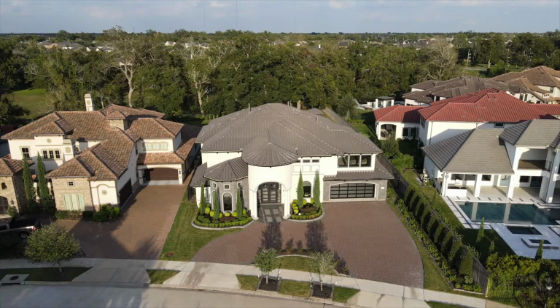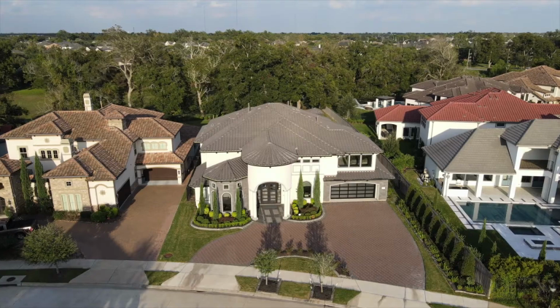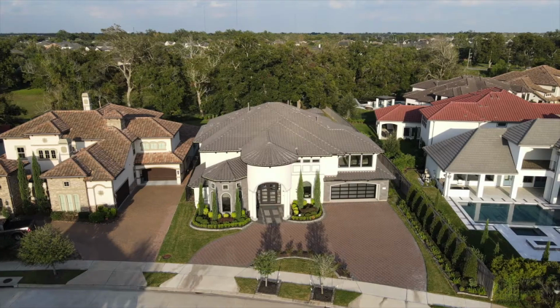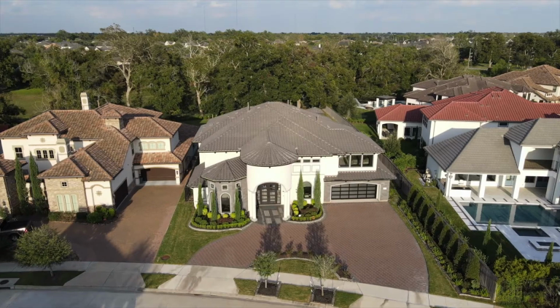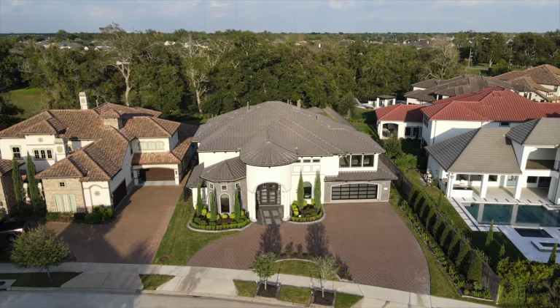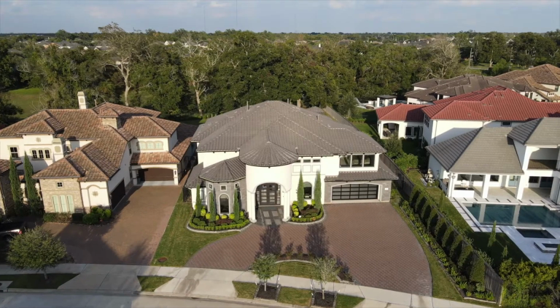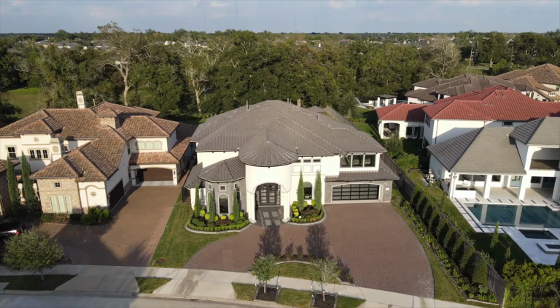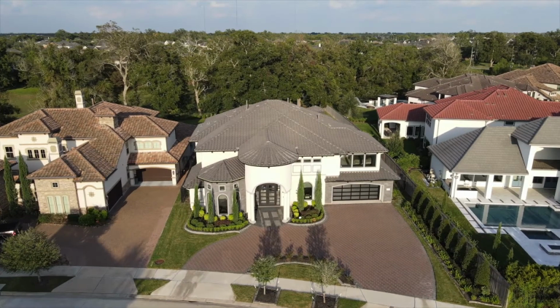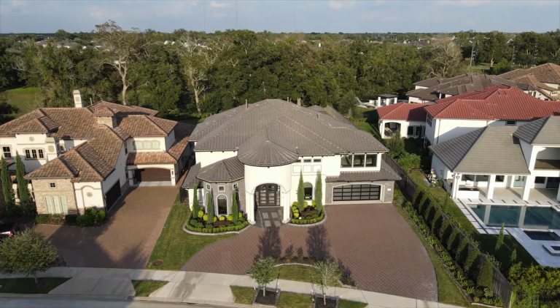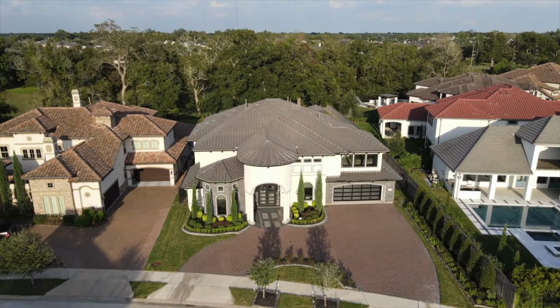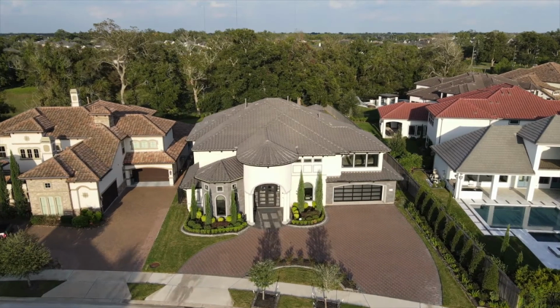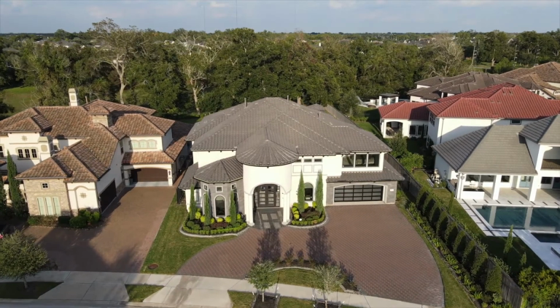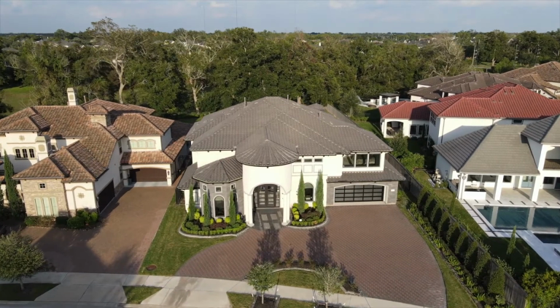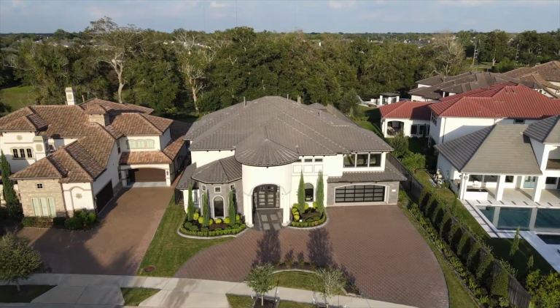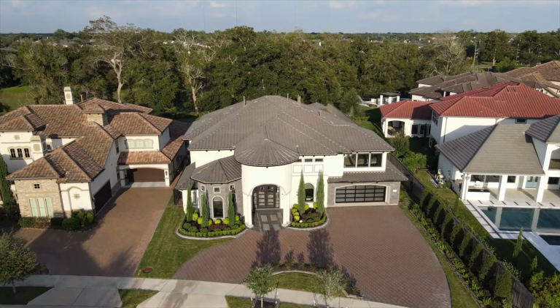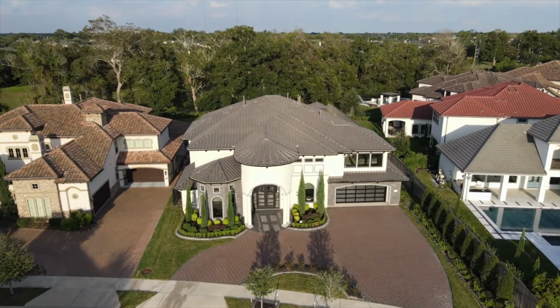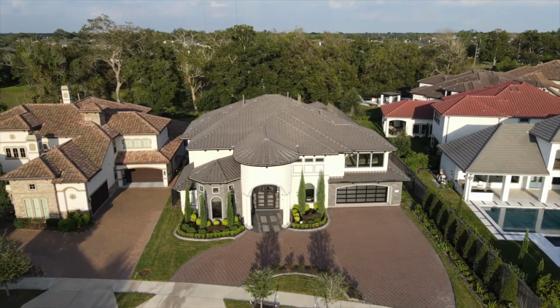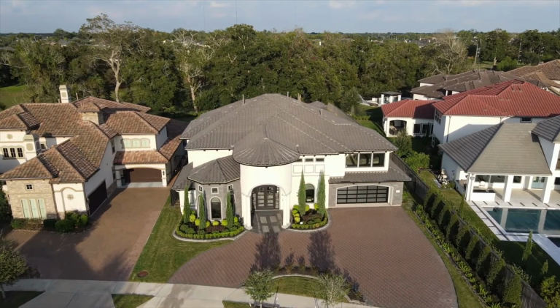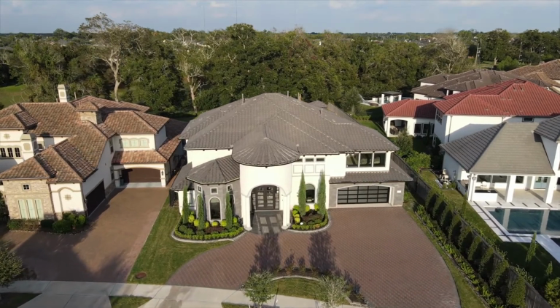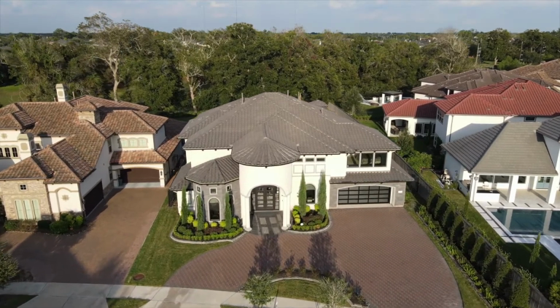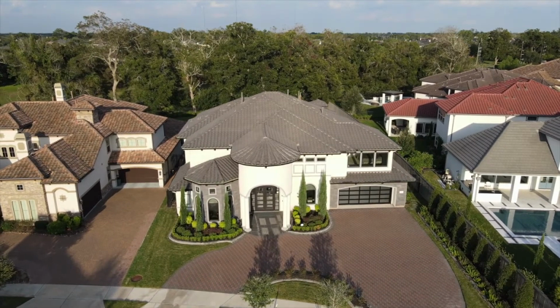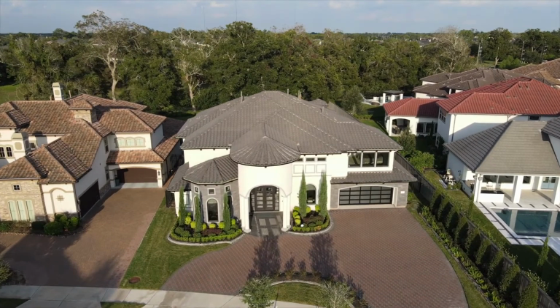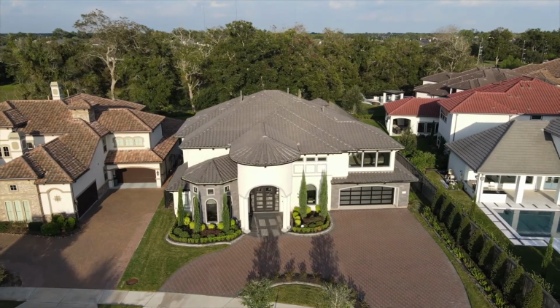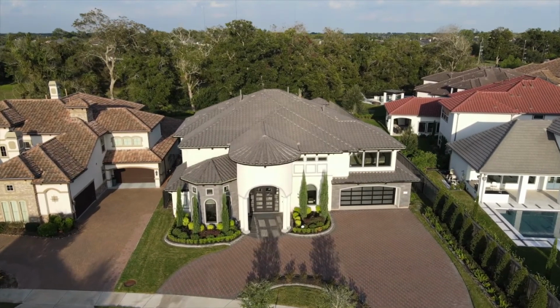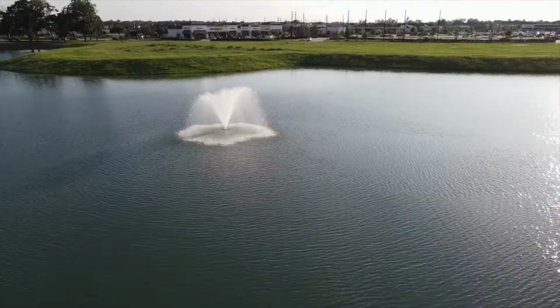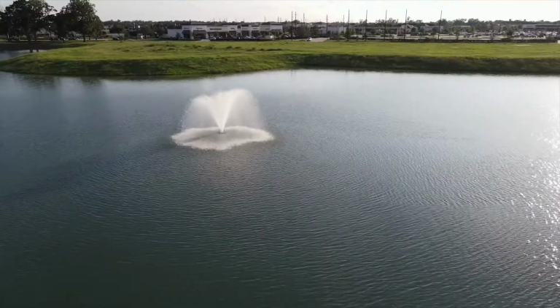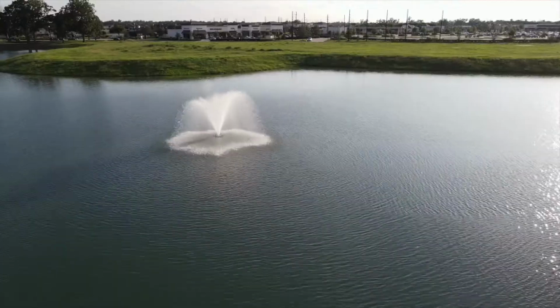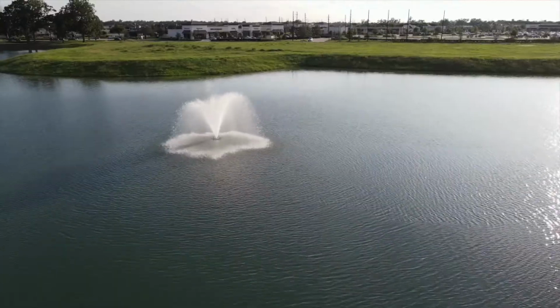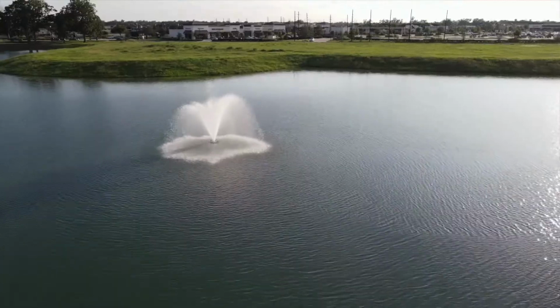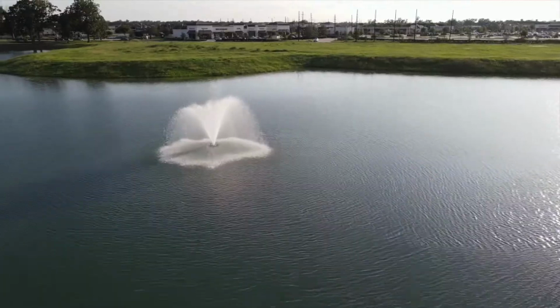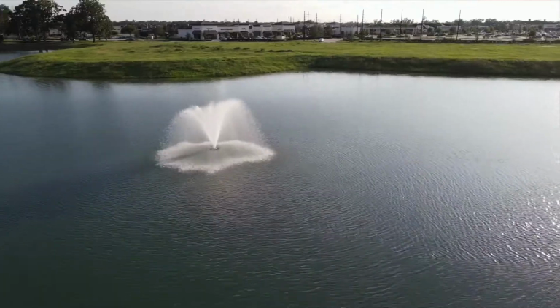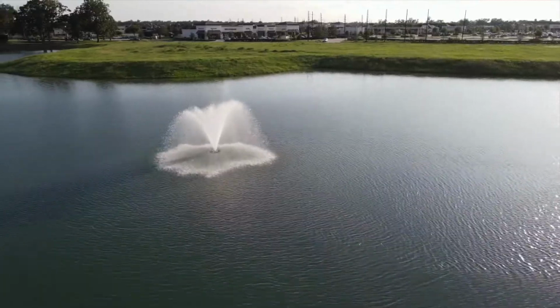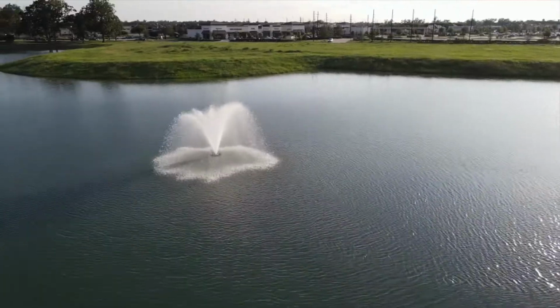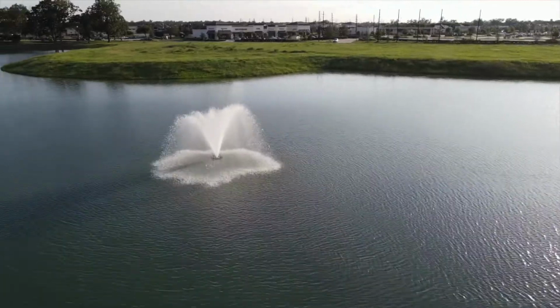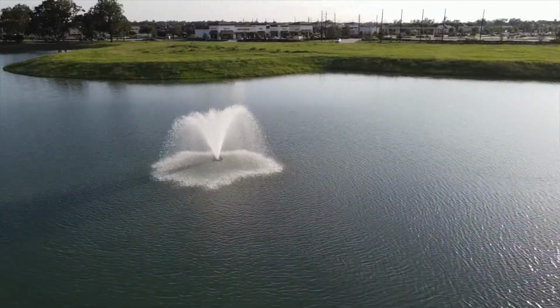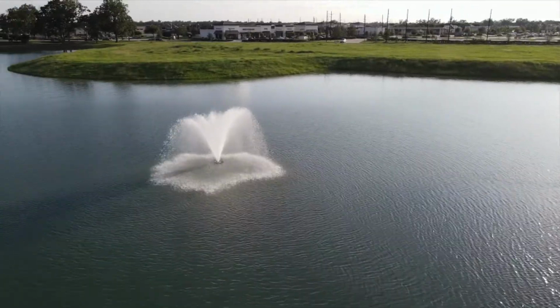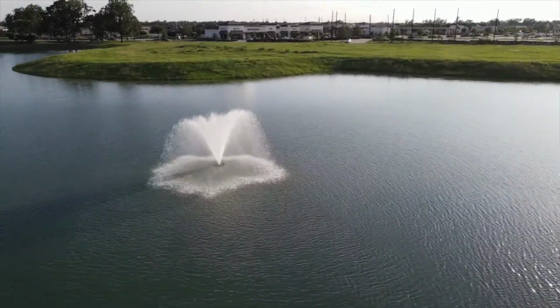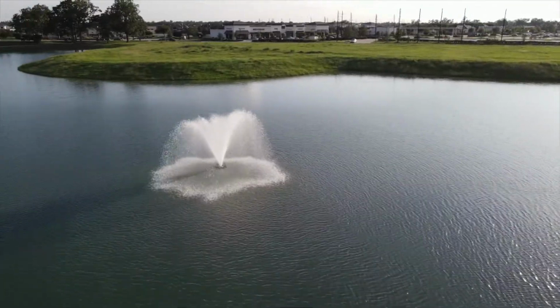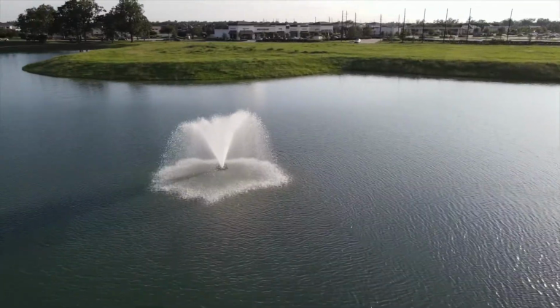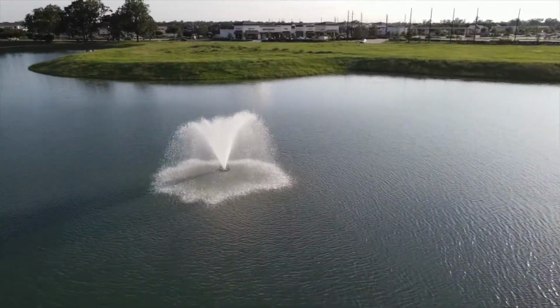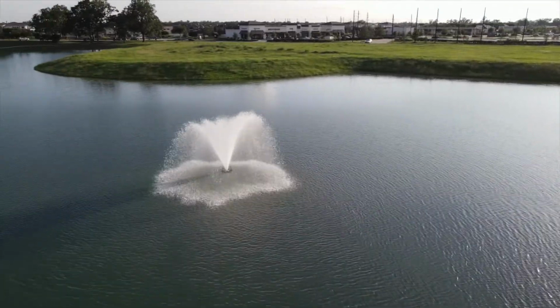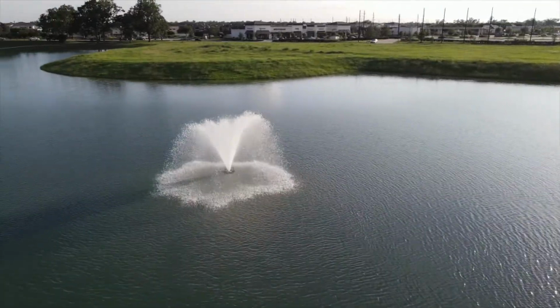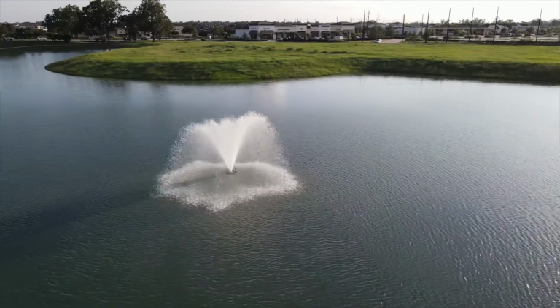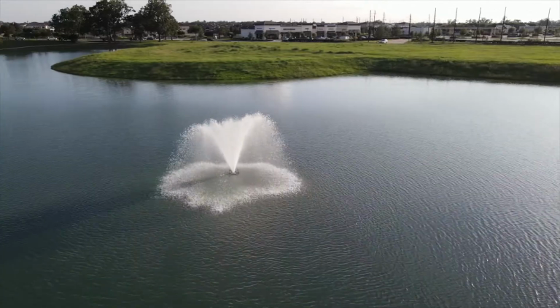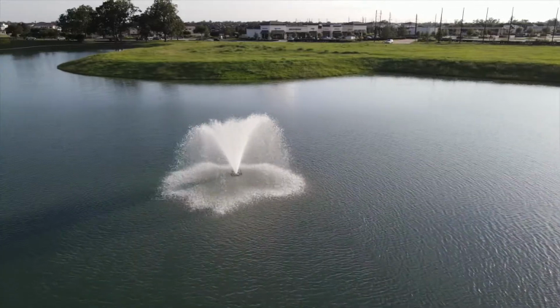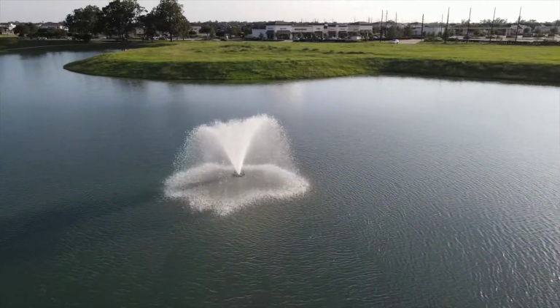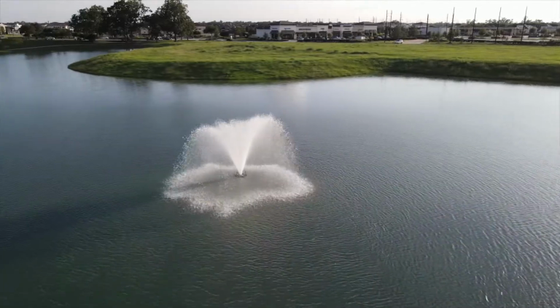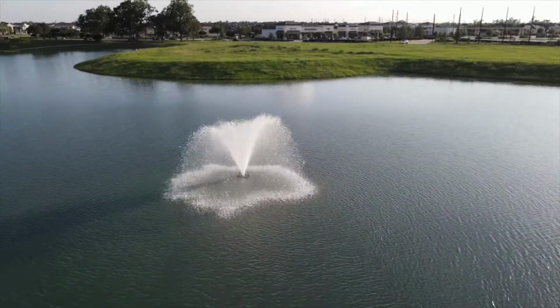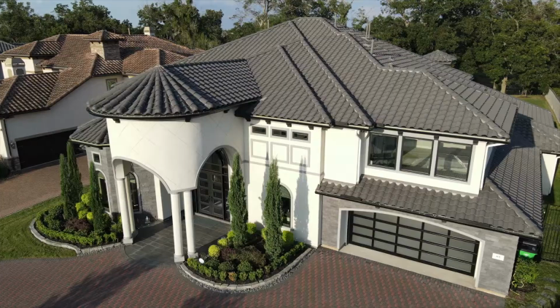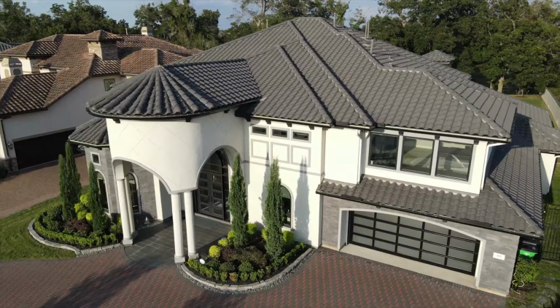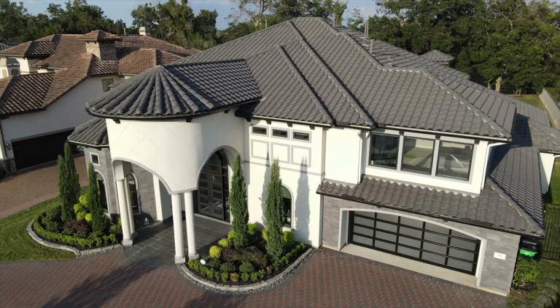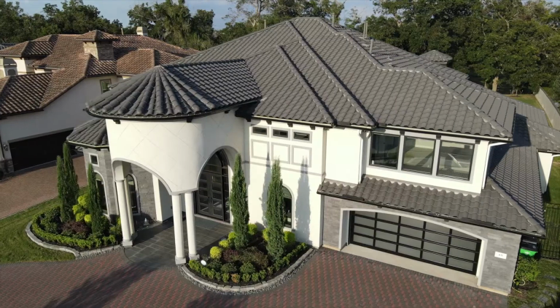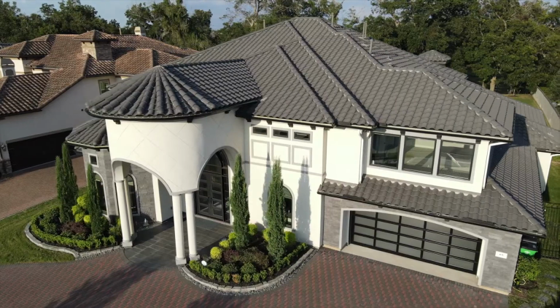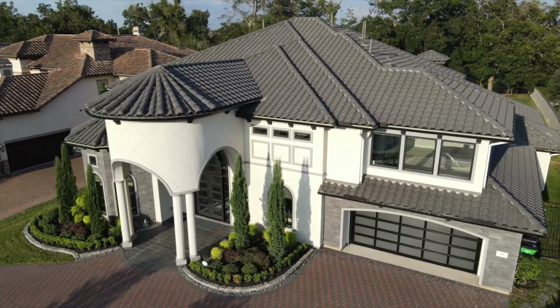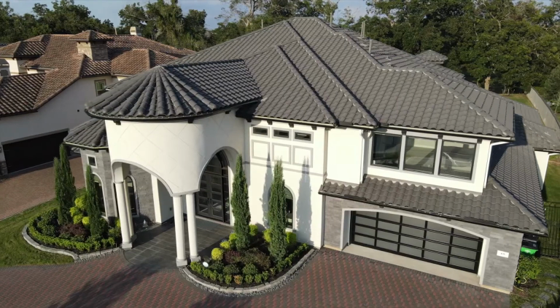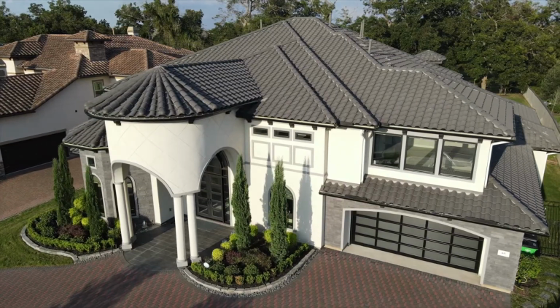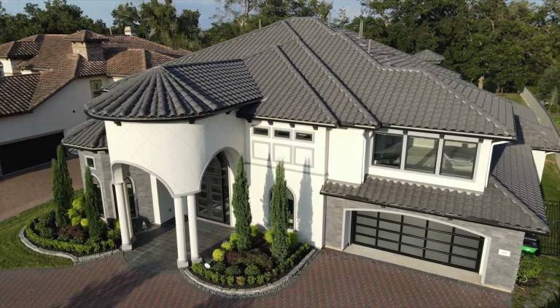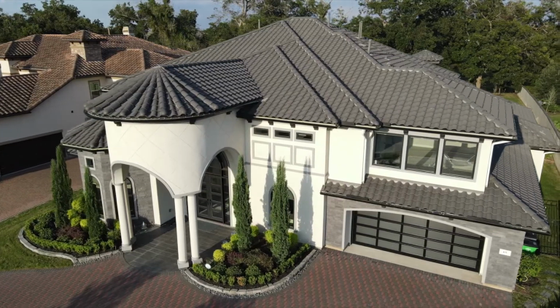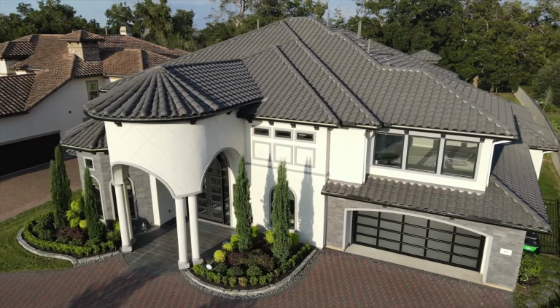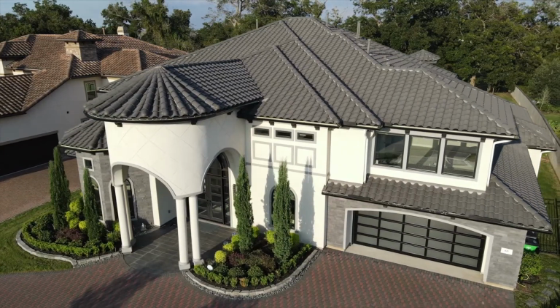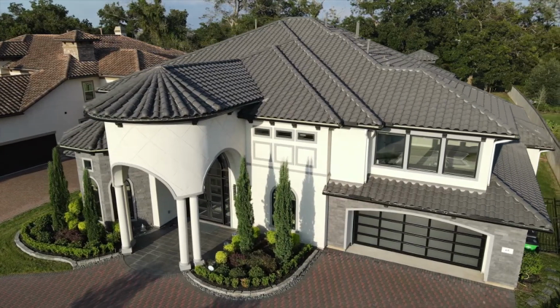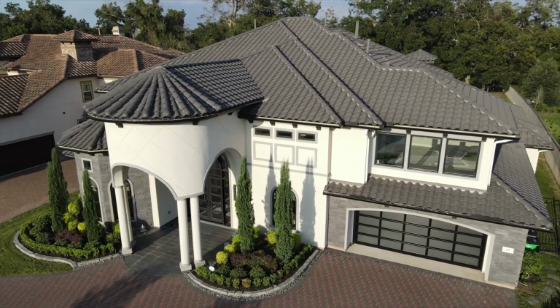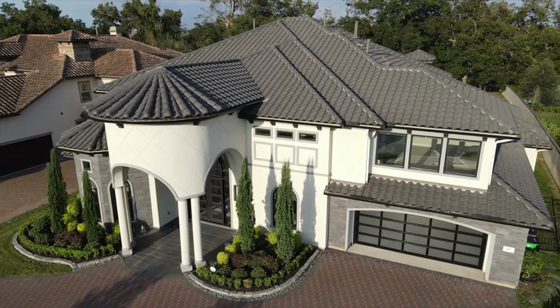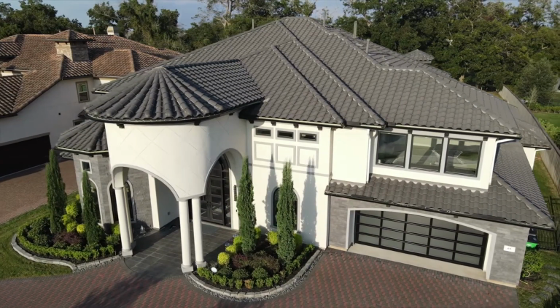This home was built by luxury home builder Partners in Building. This home is great for large families and multi-generational living.